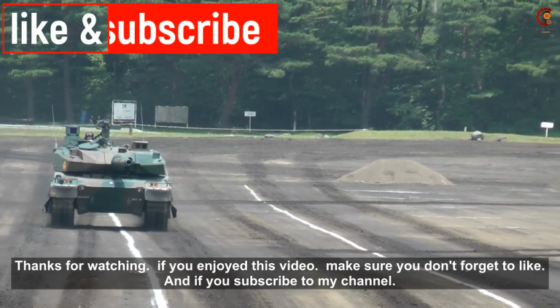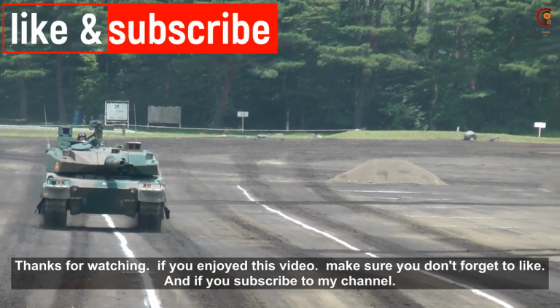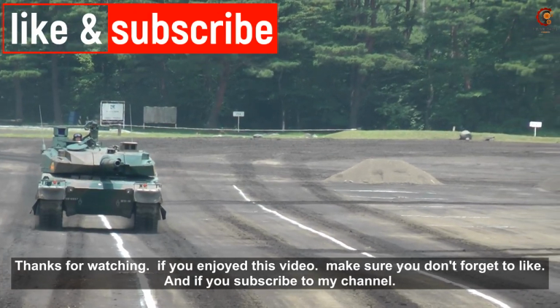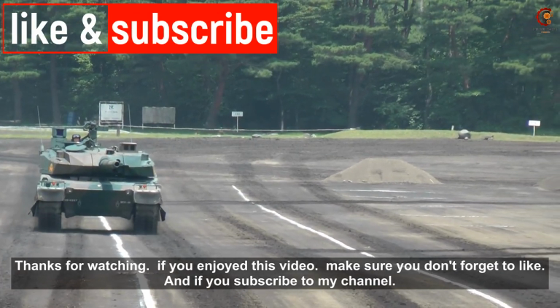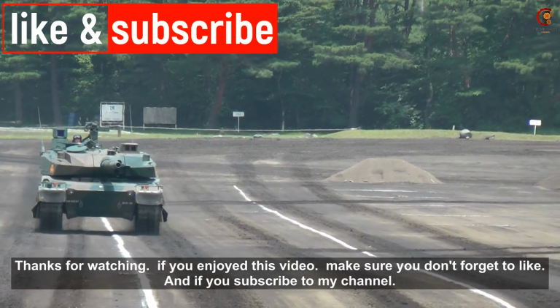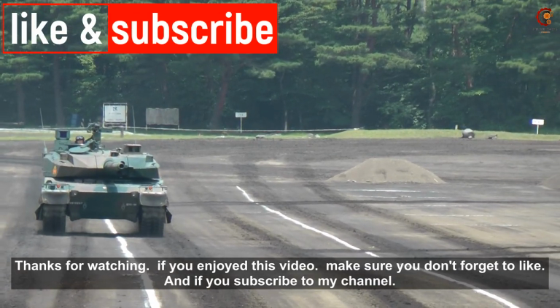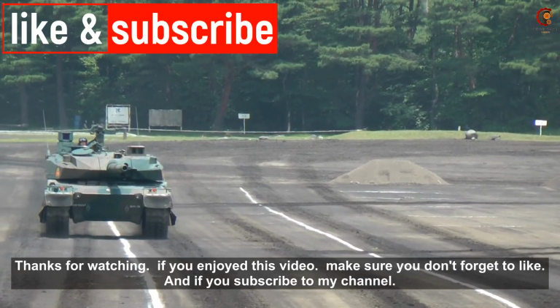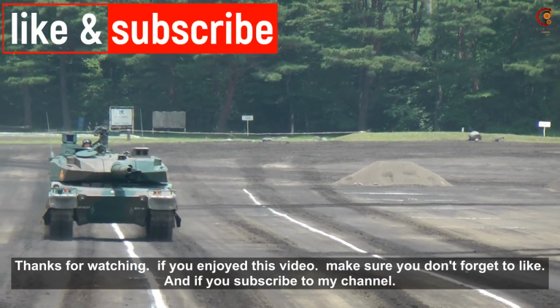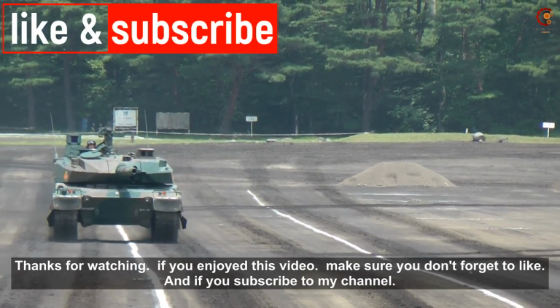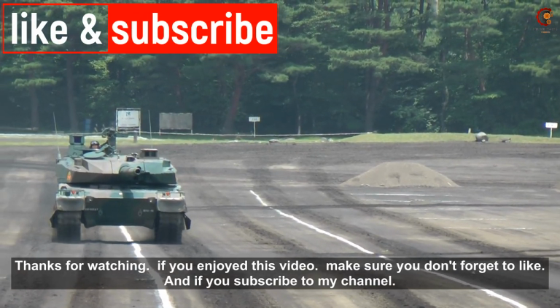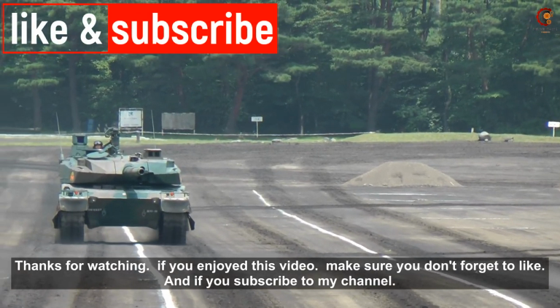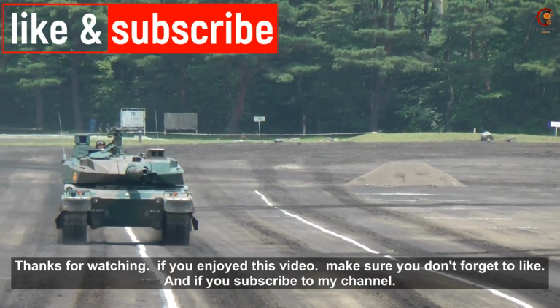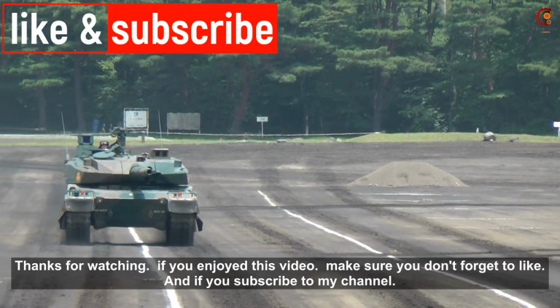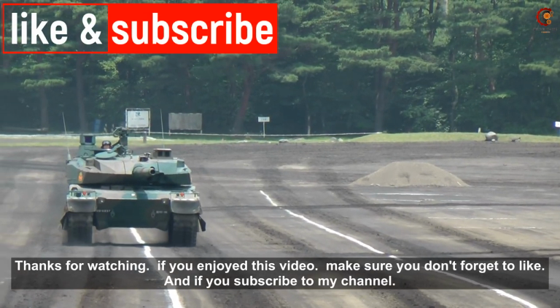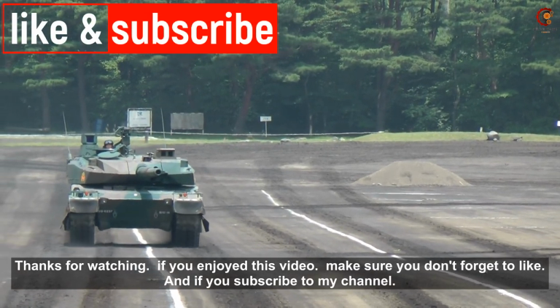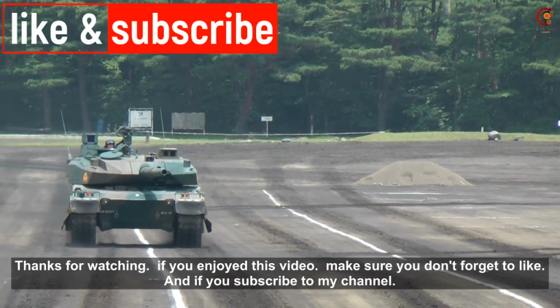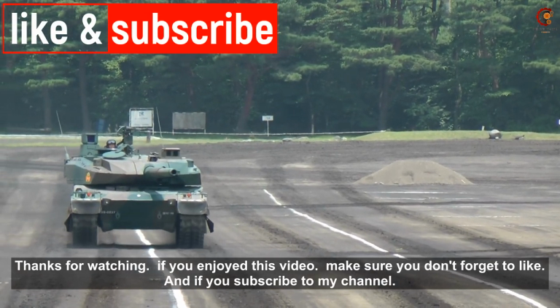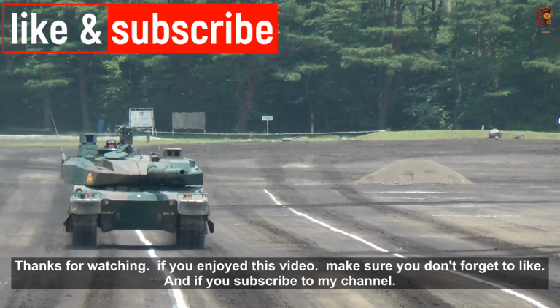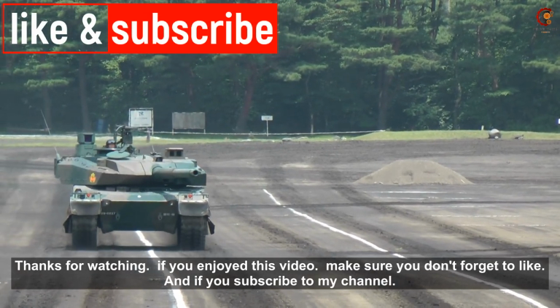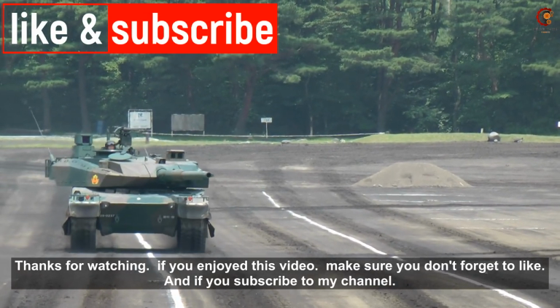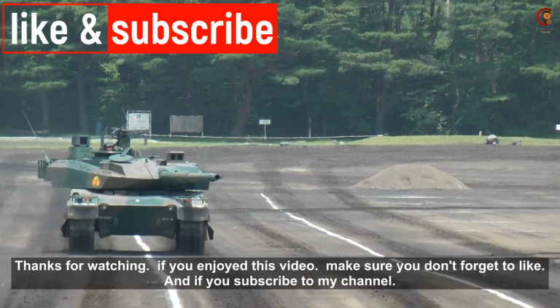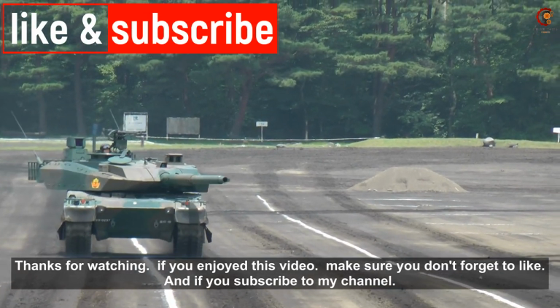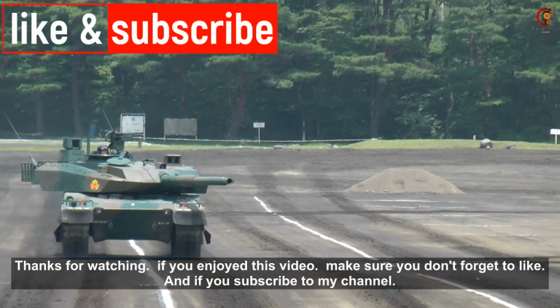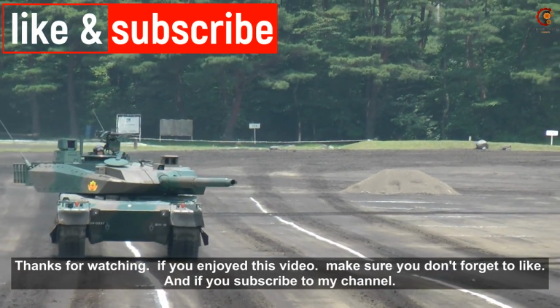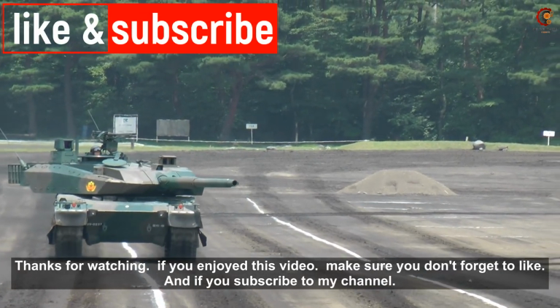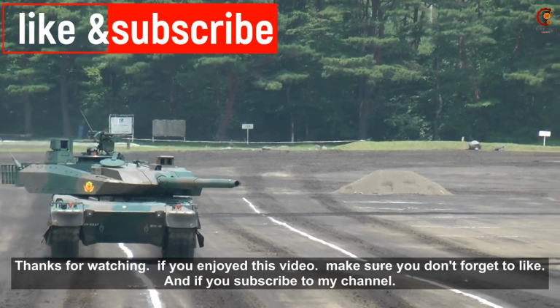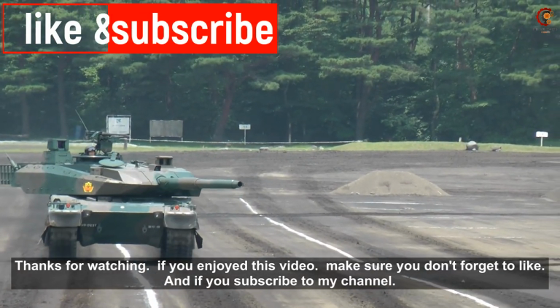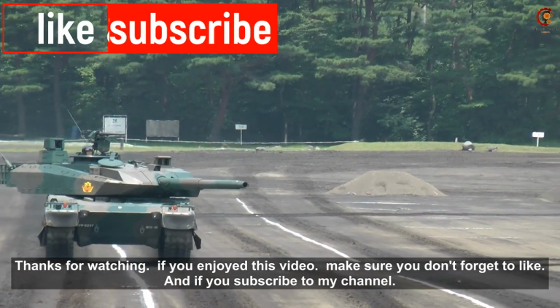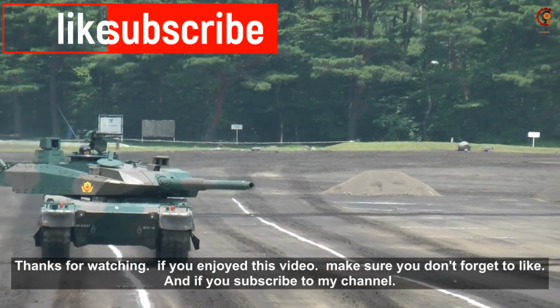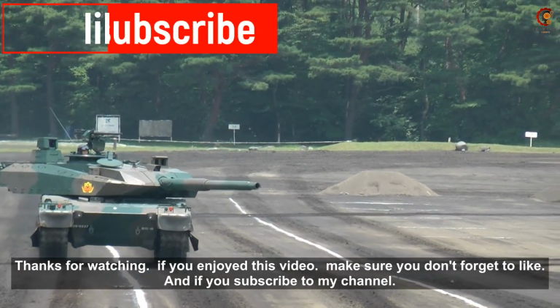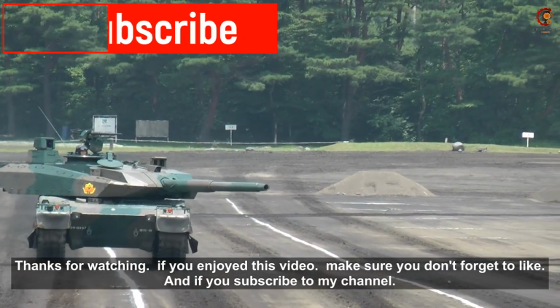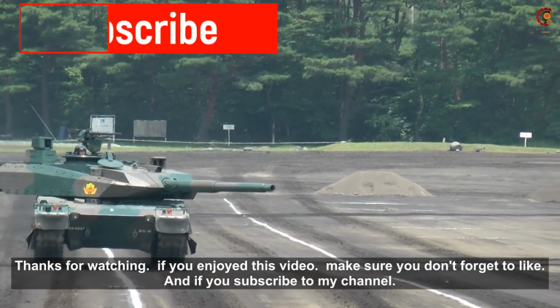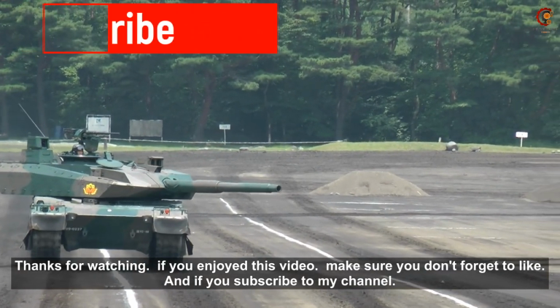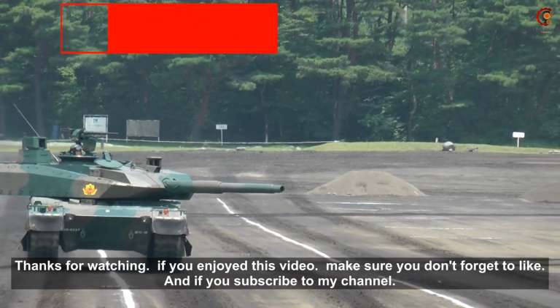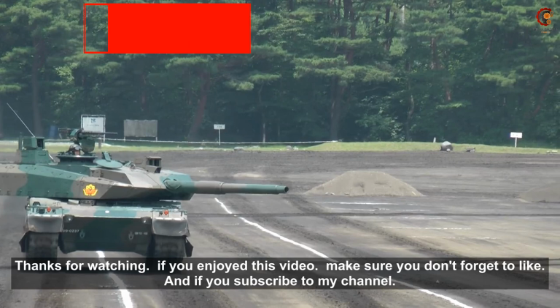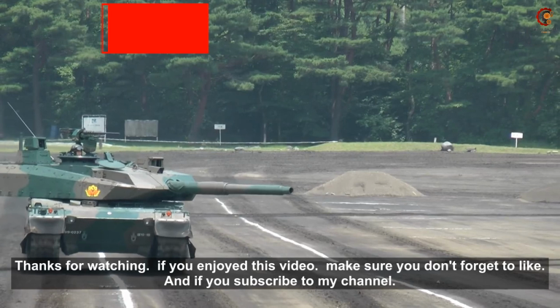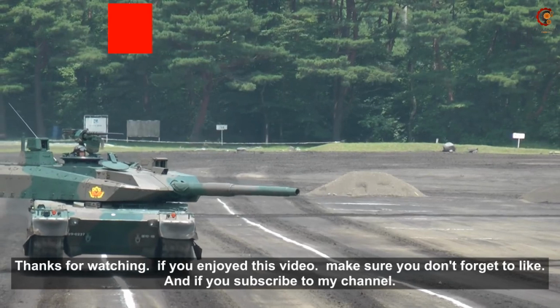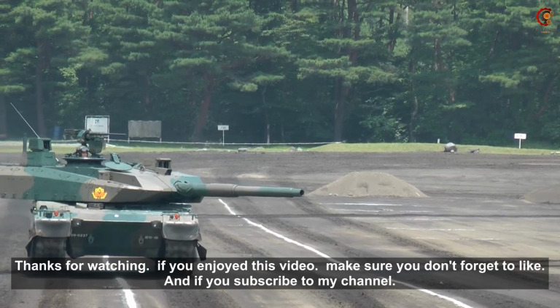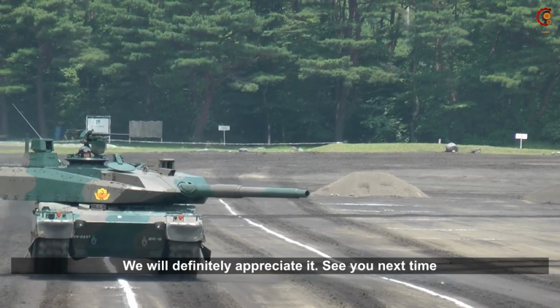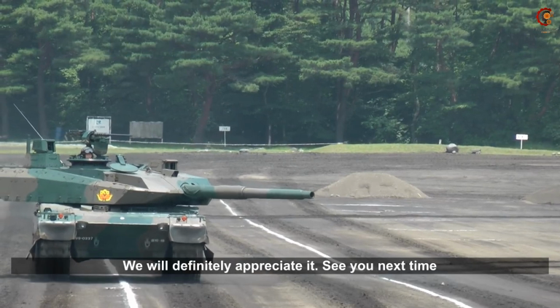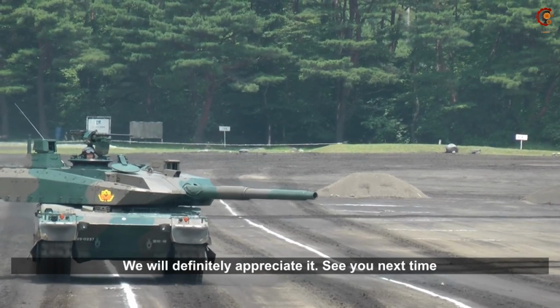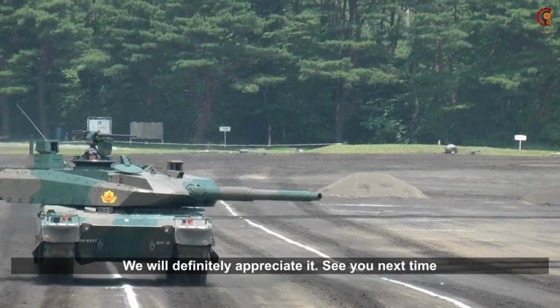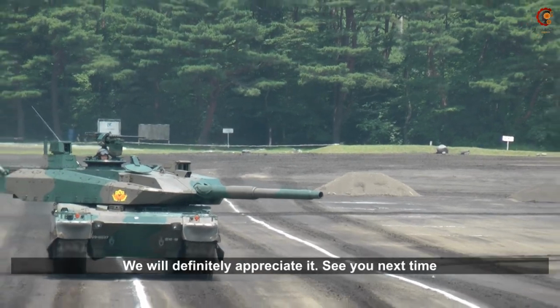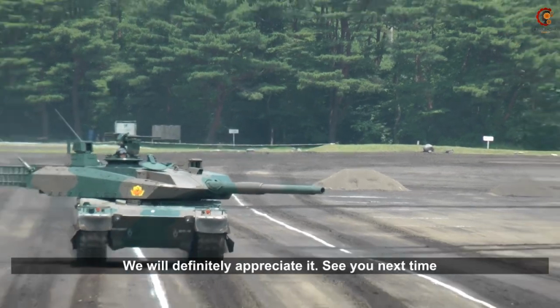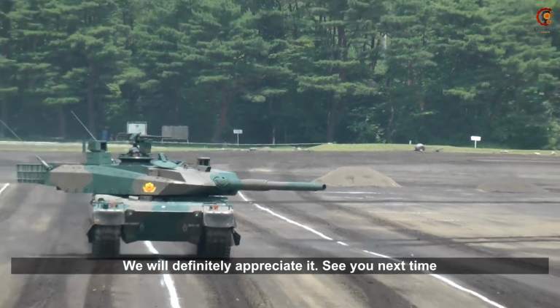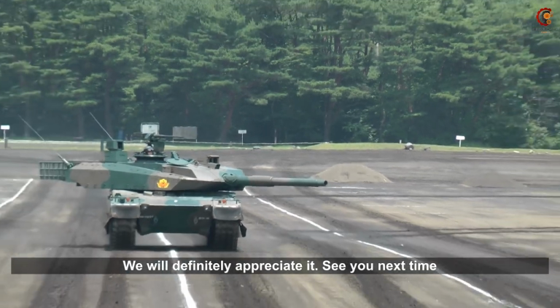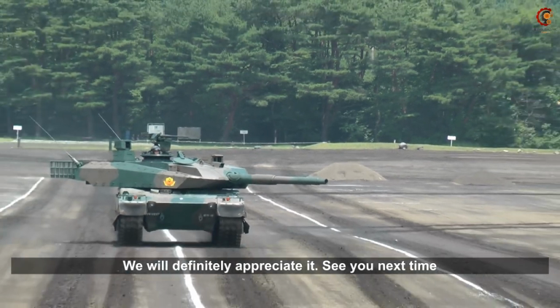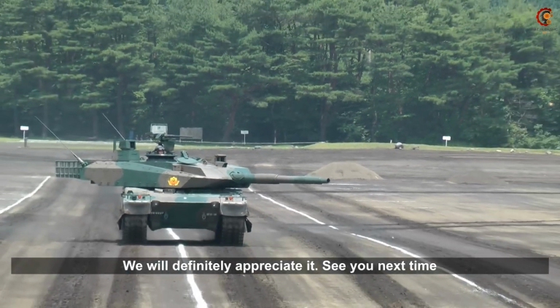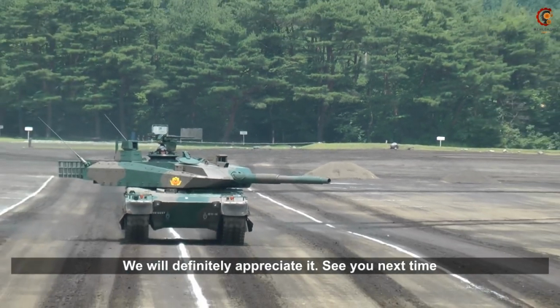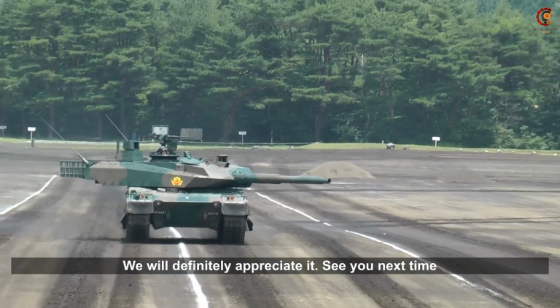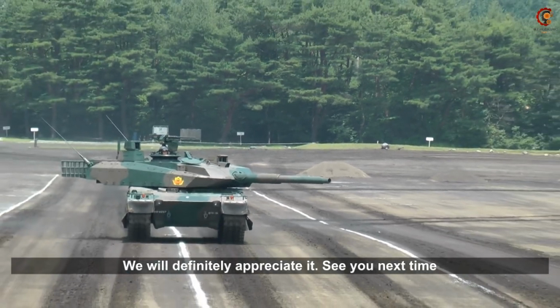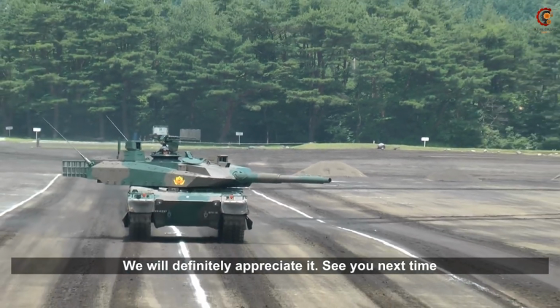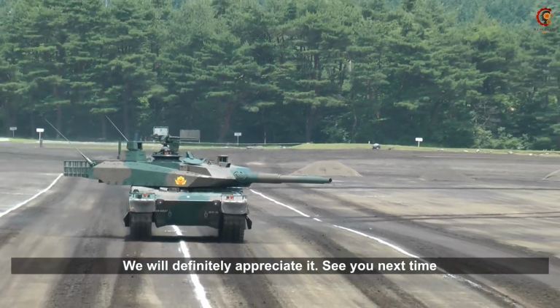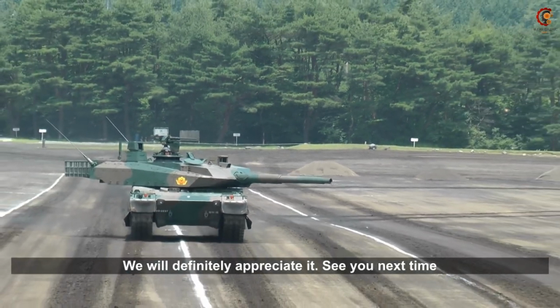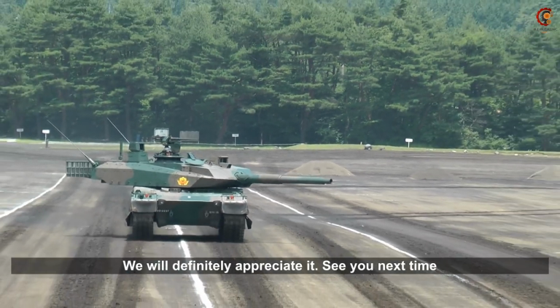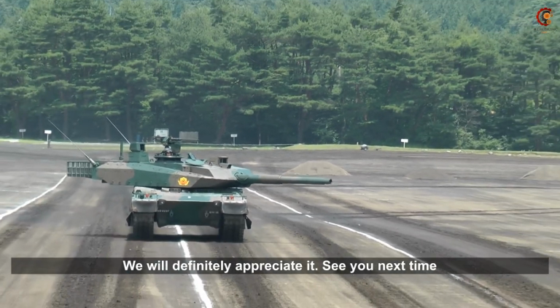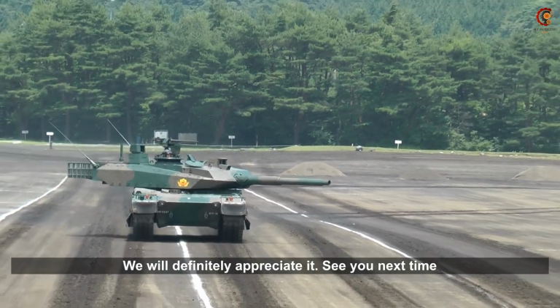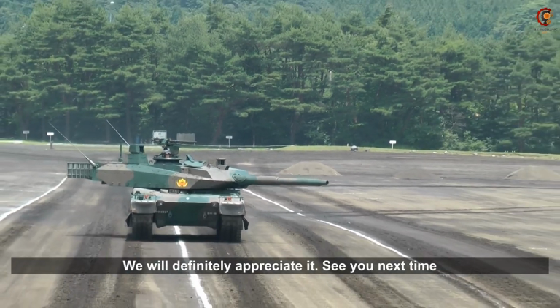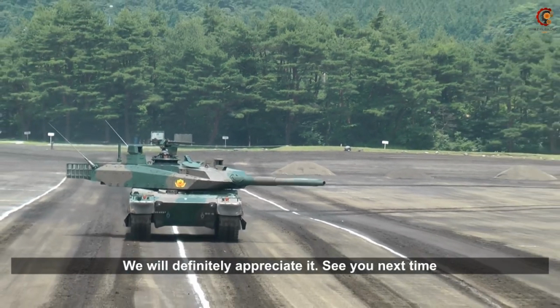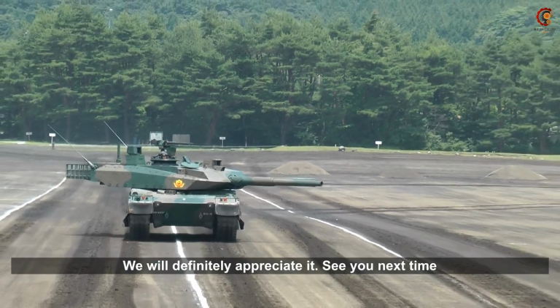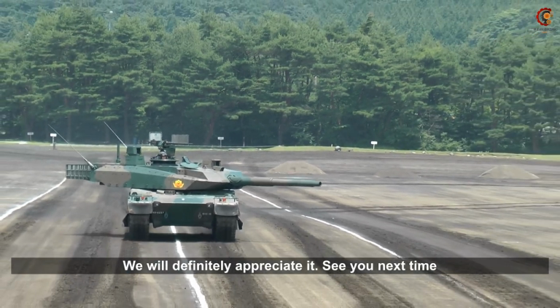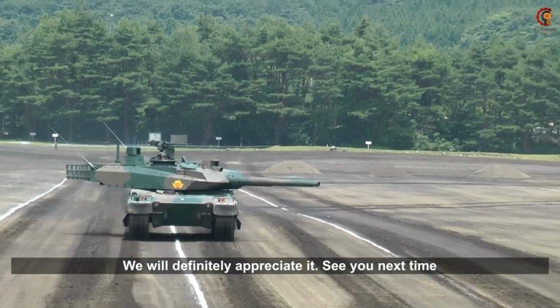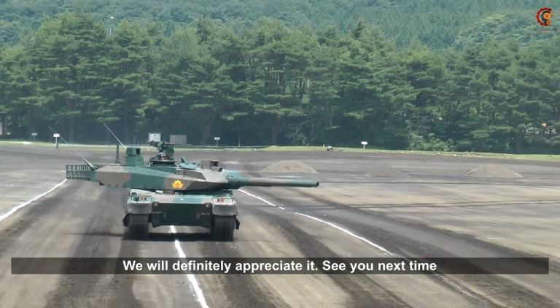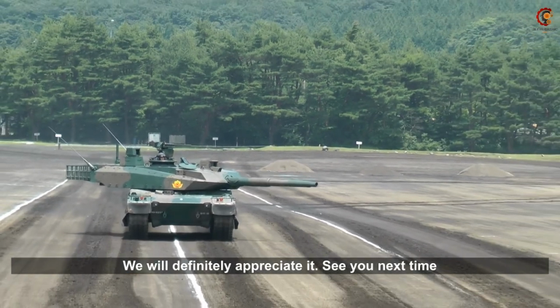If you enjoyed this video, make sure you don't forget to like, and if you subscribe to my channel we would definitely appreciate it. See you next time.